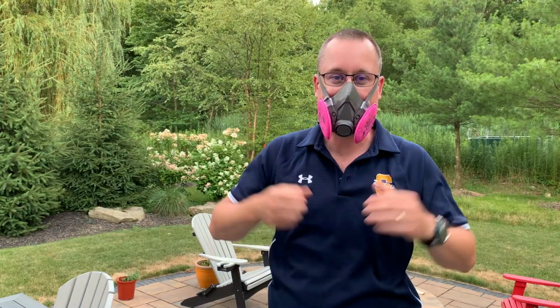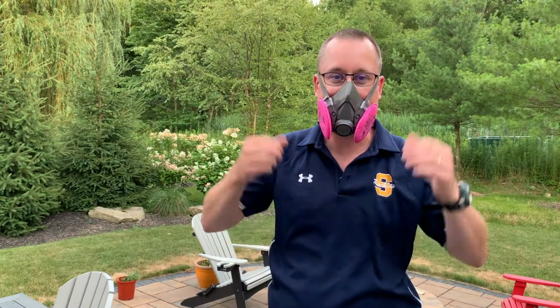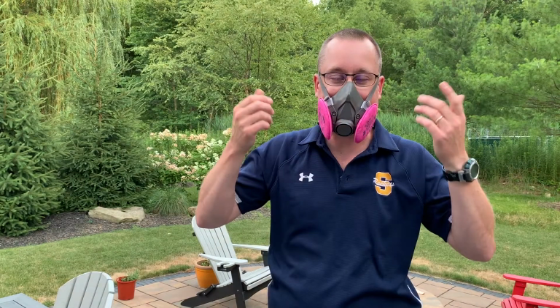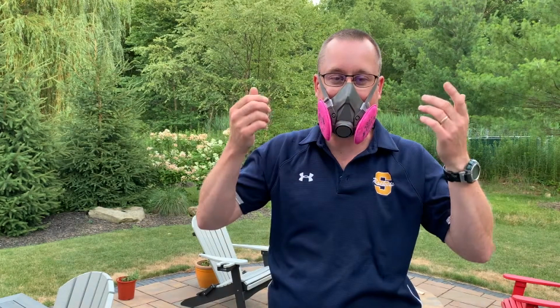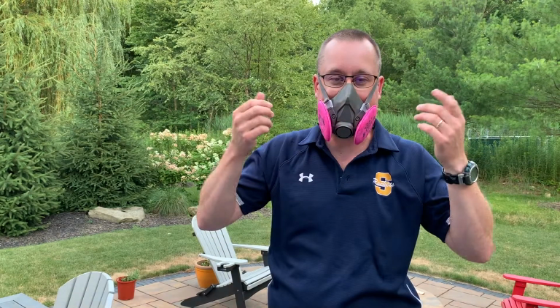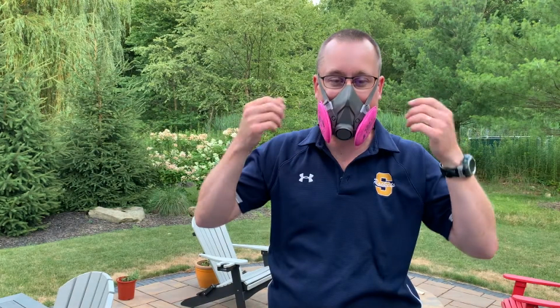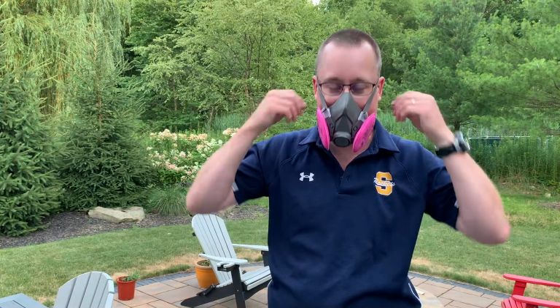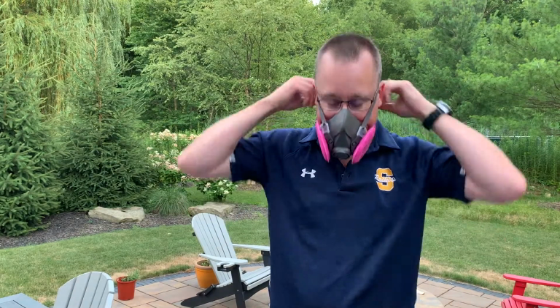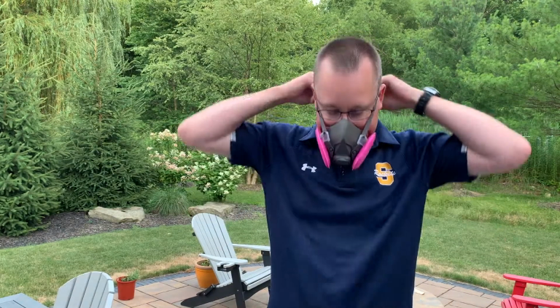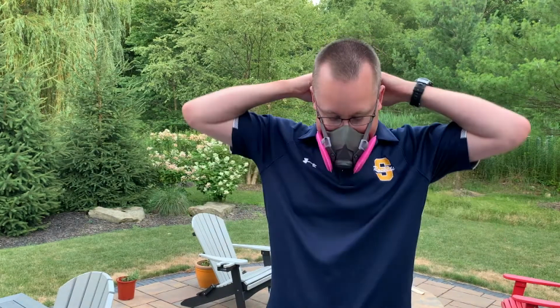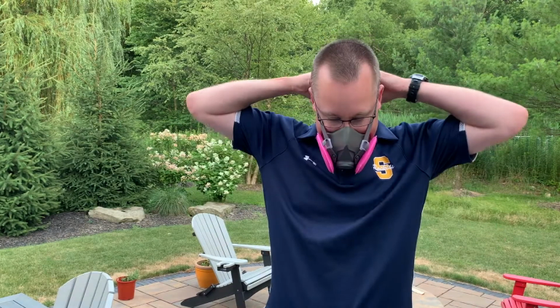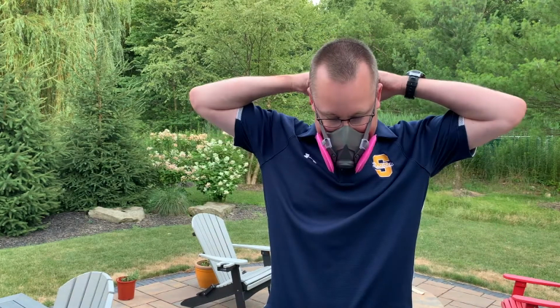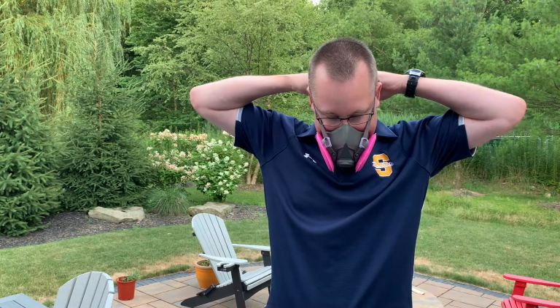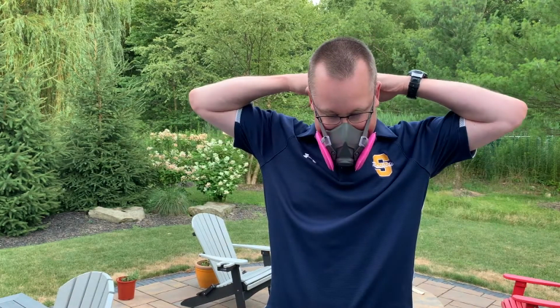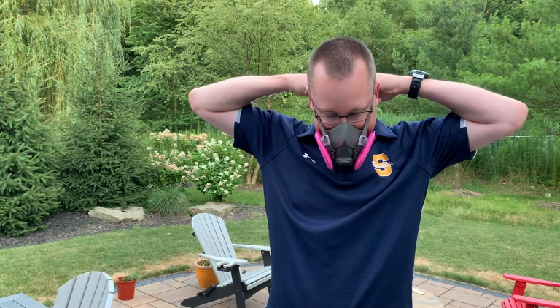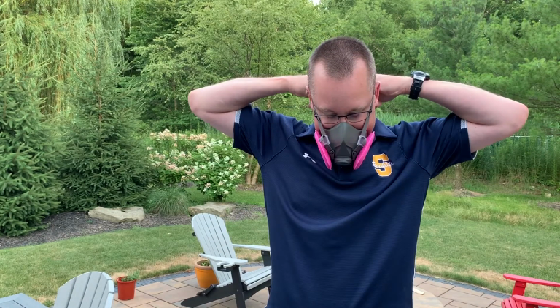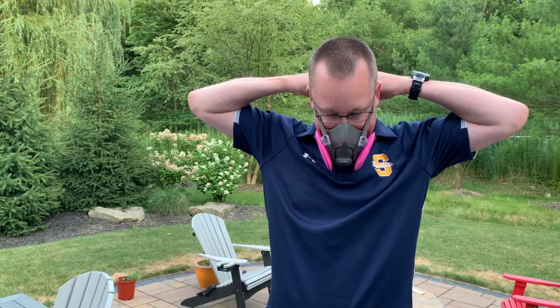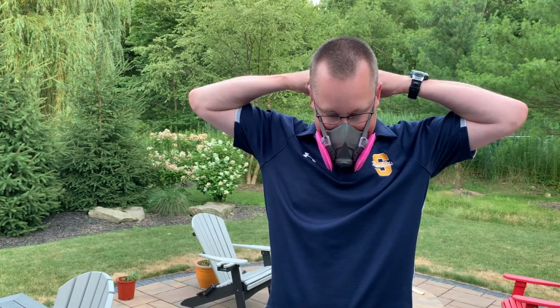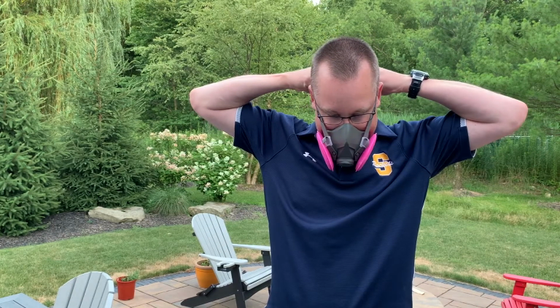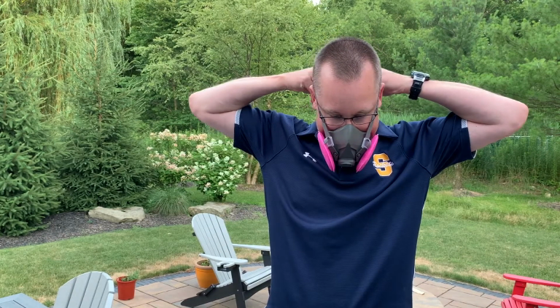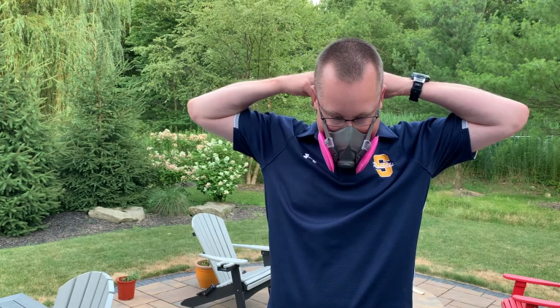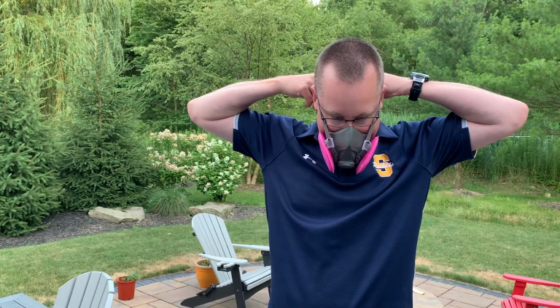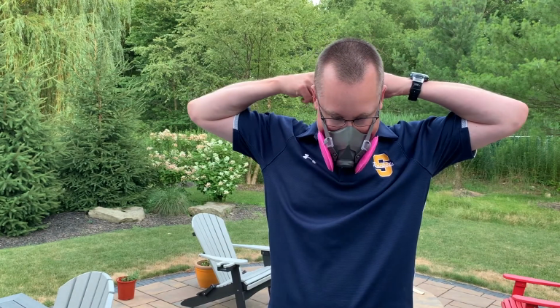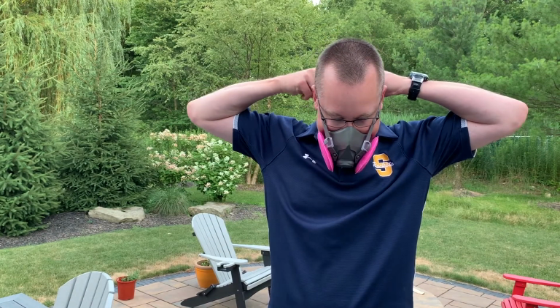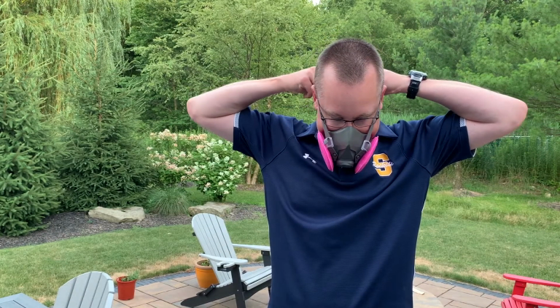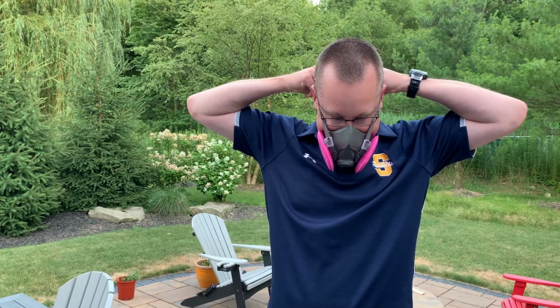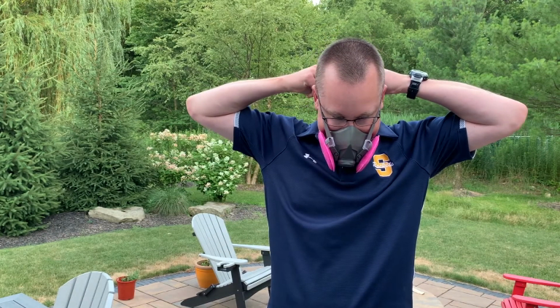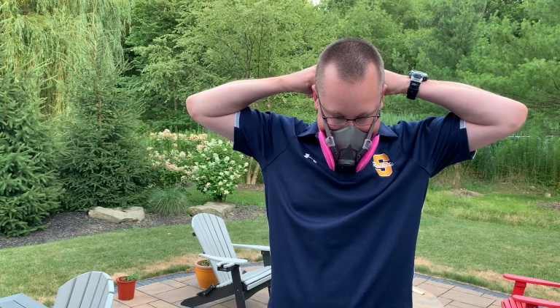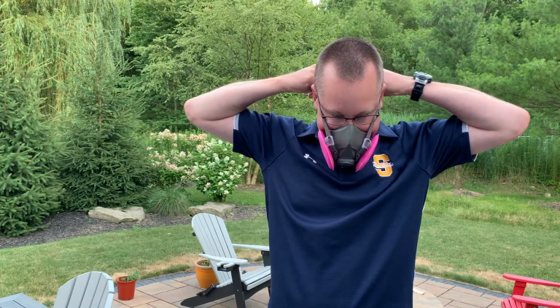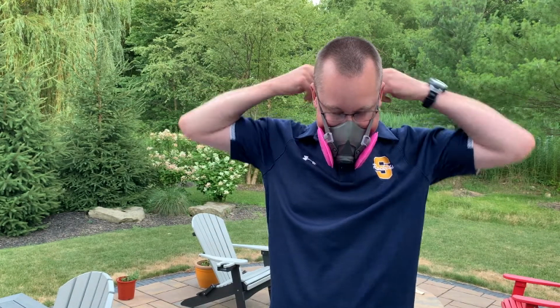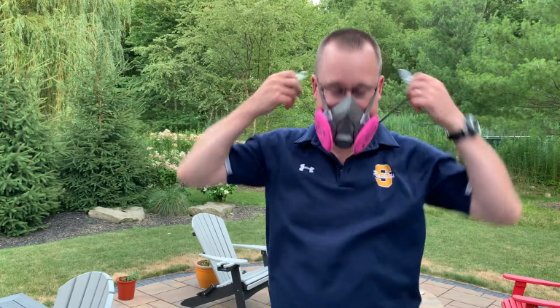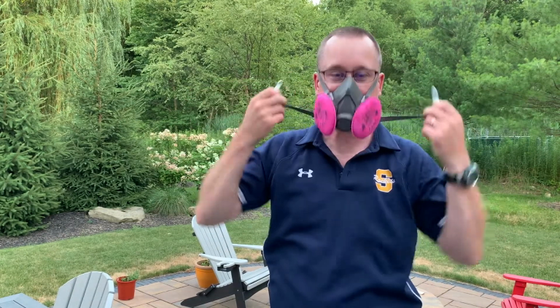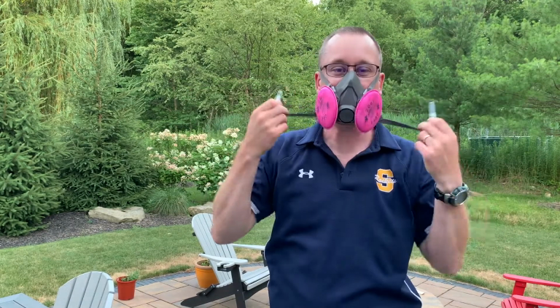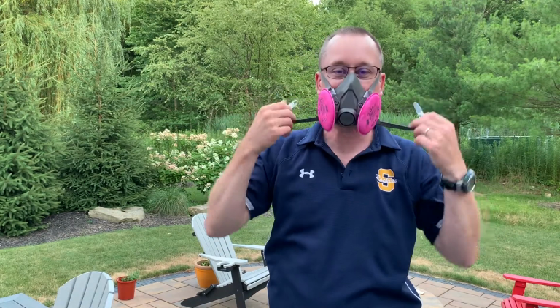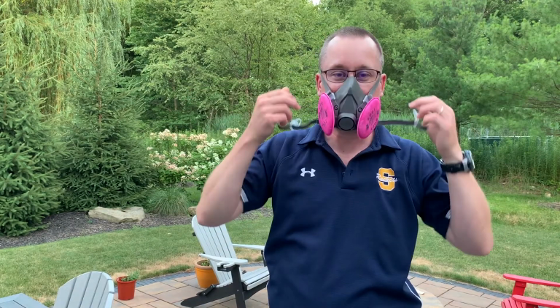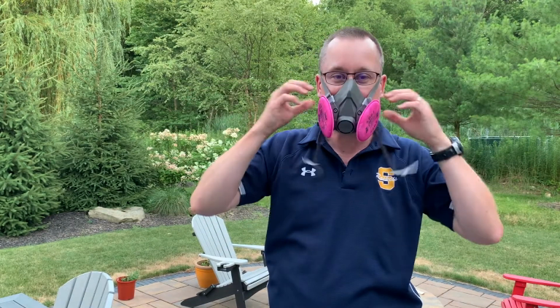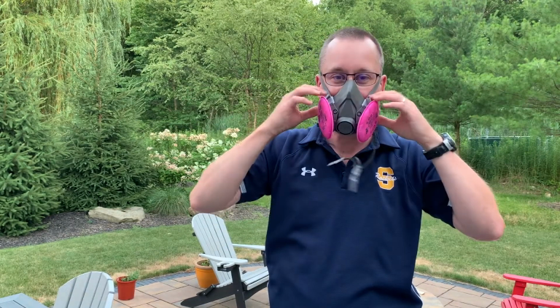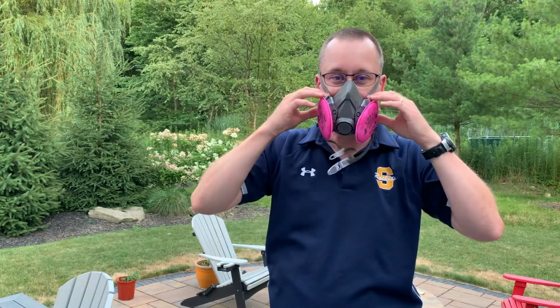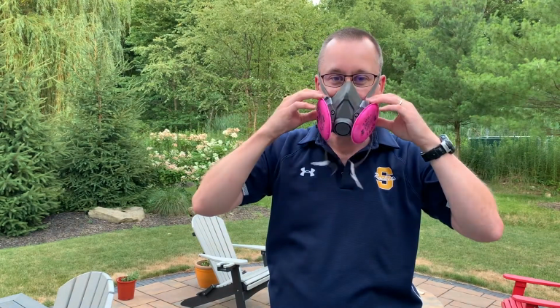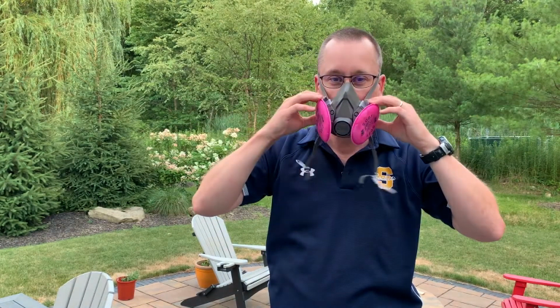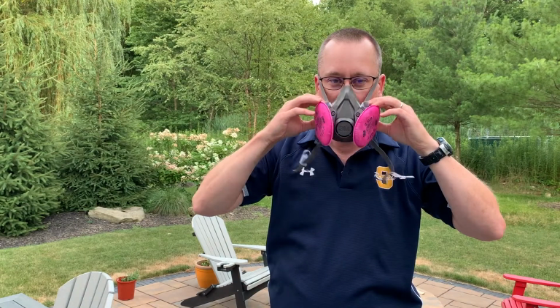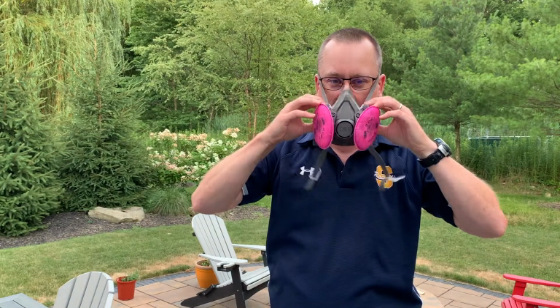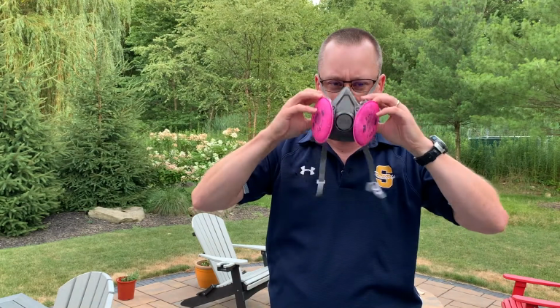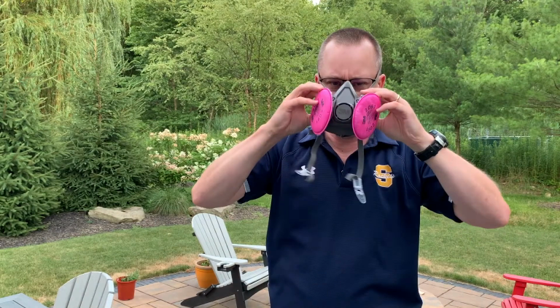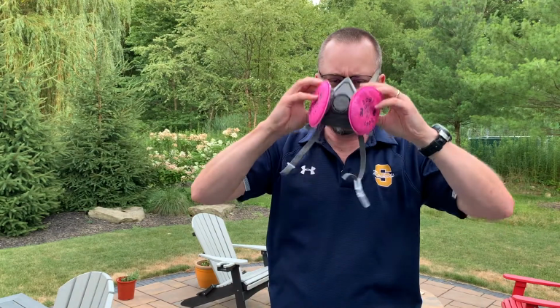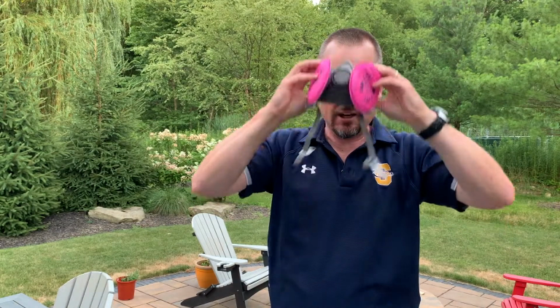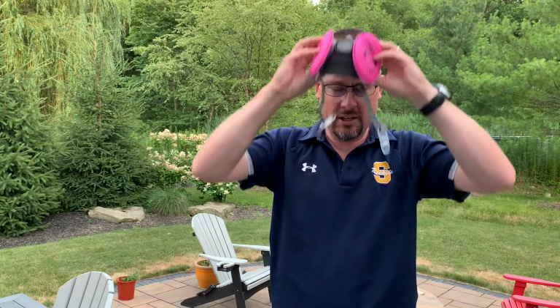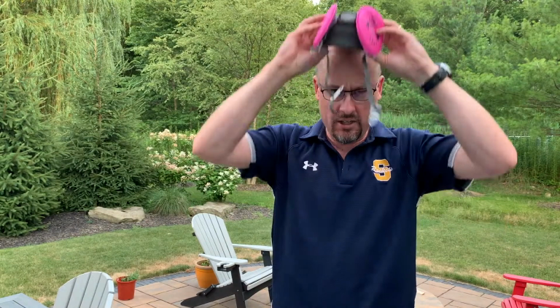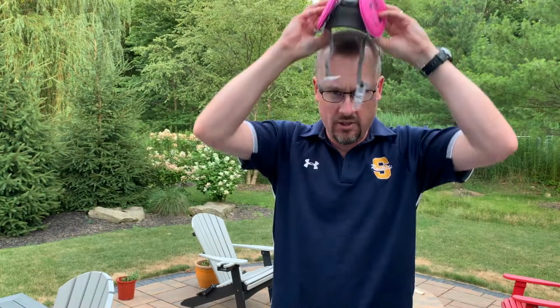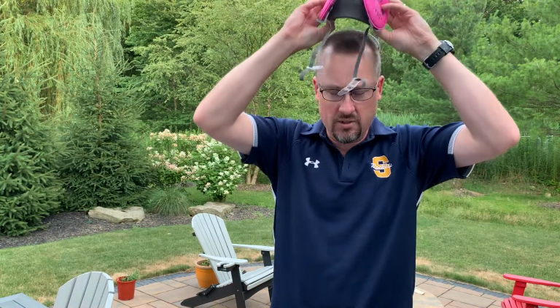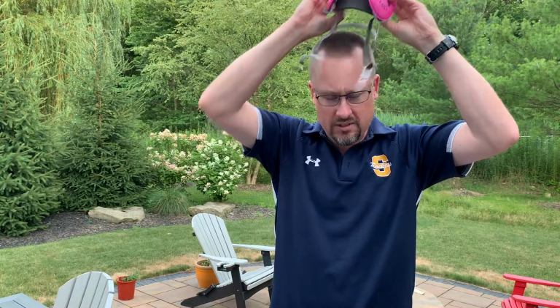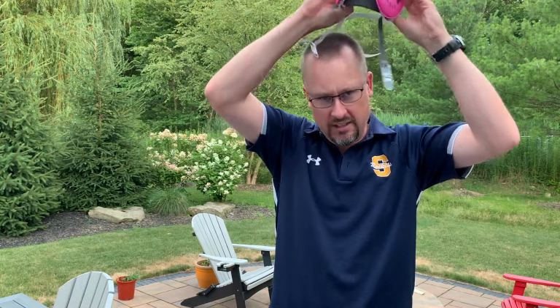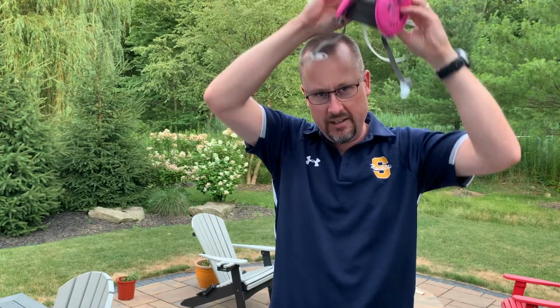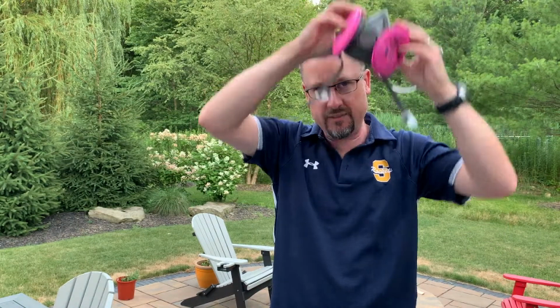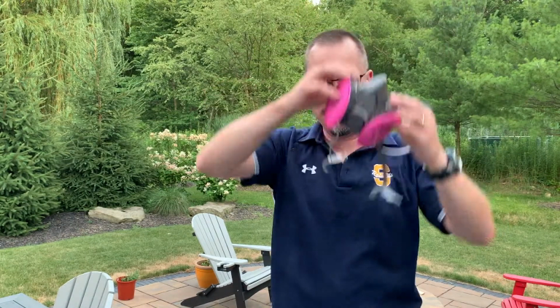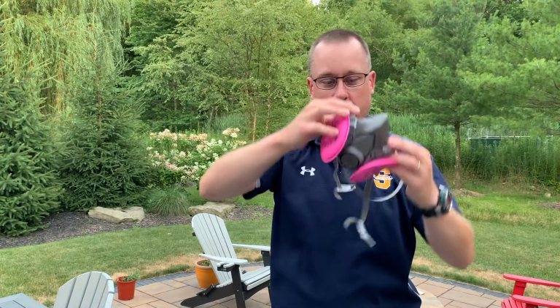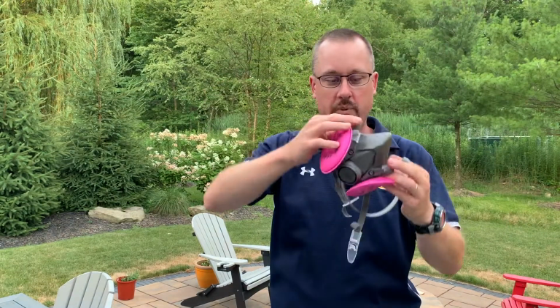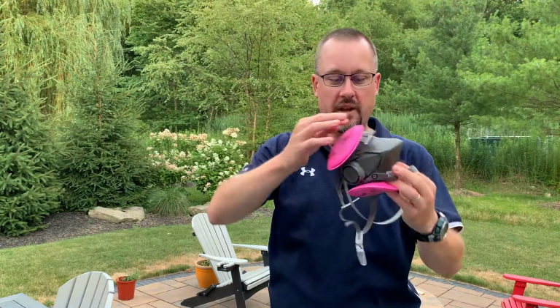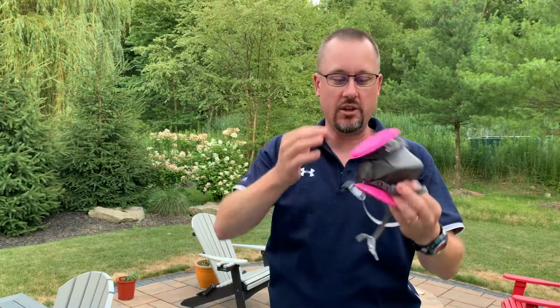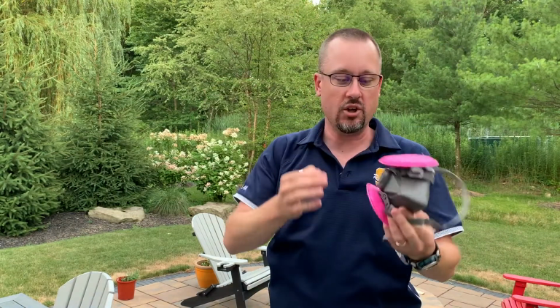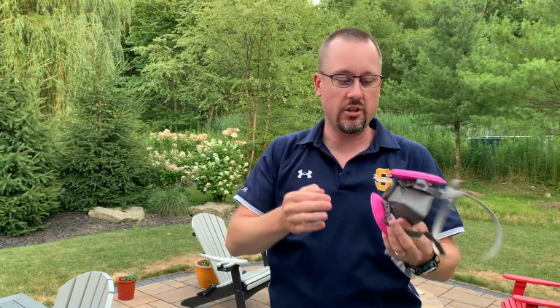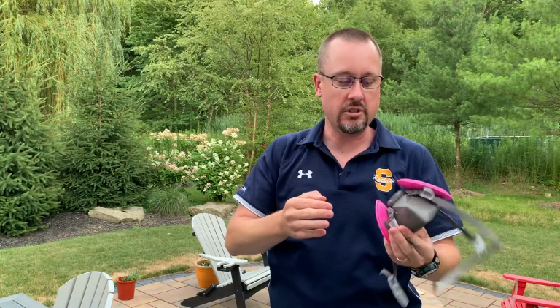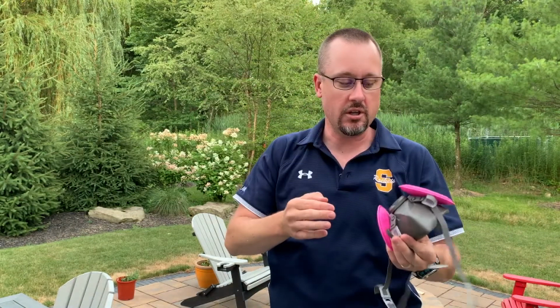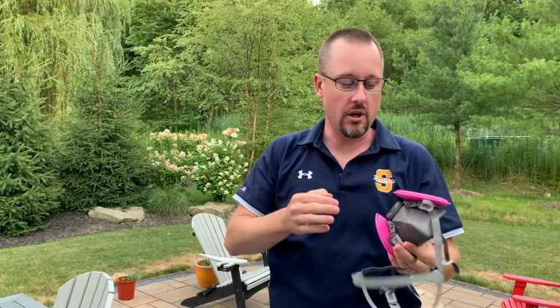To take it off, just undo, lift up, and you're good to go.